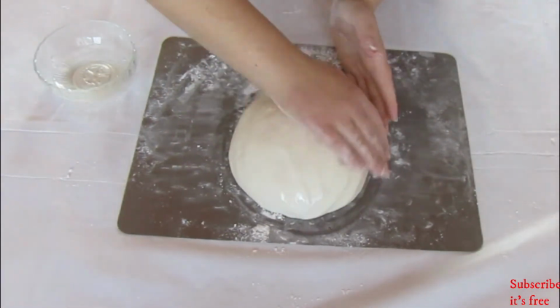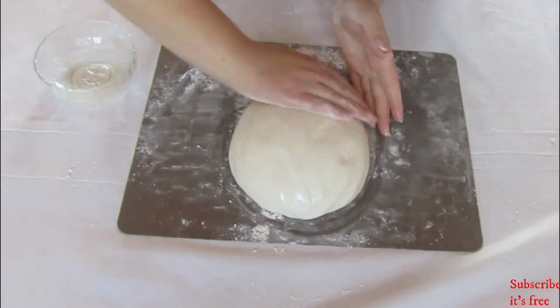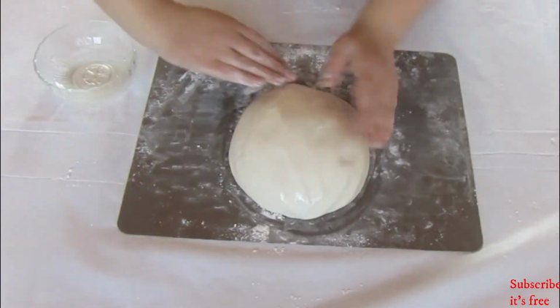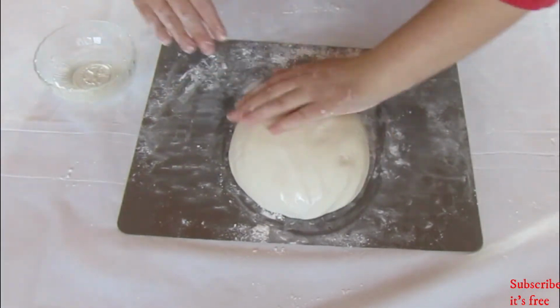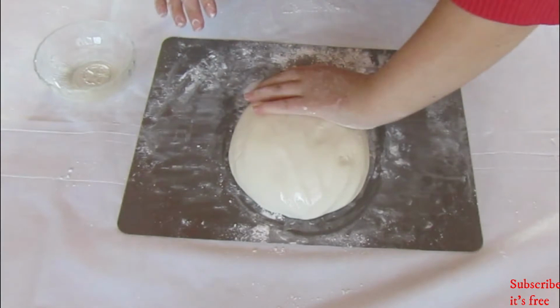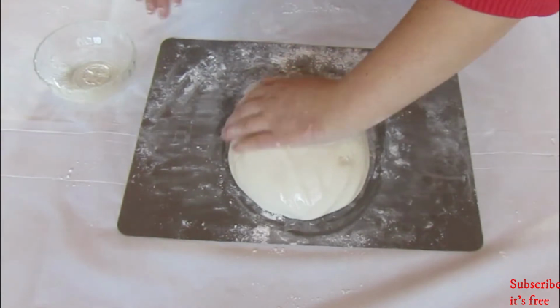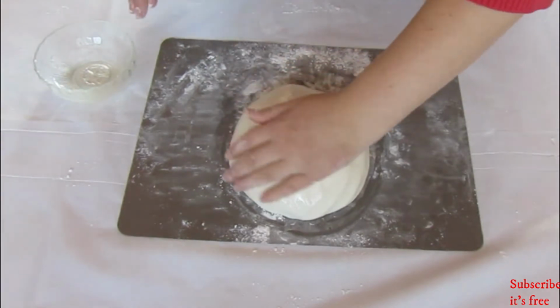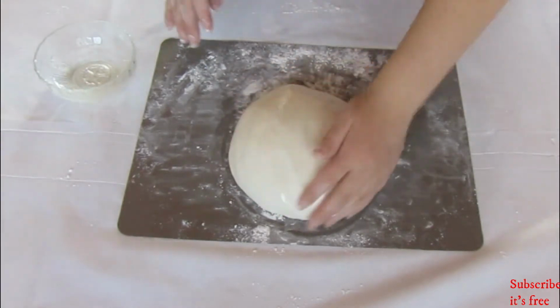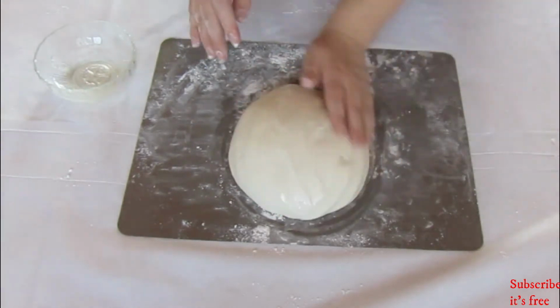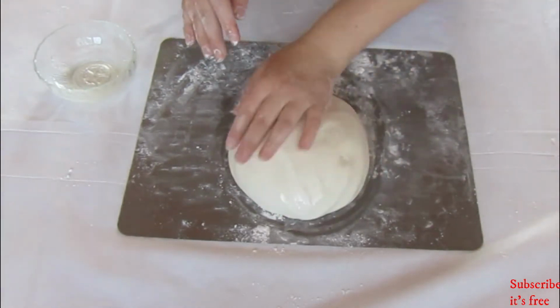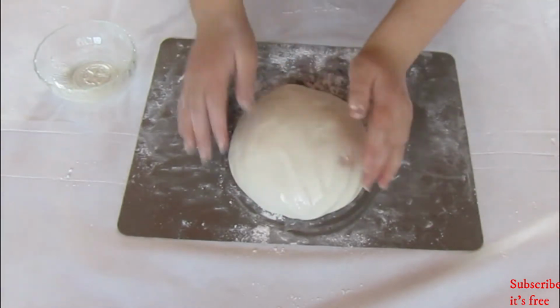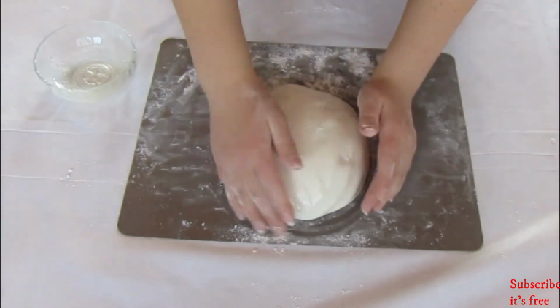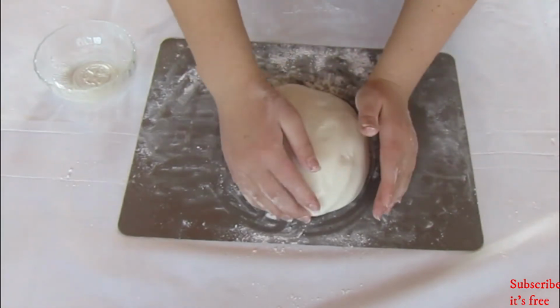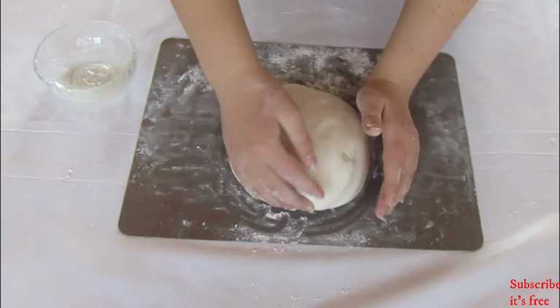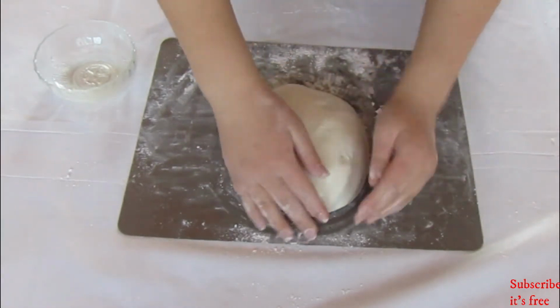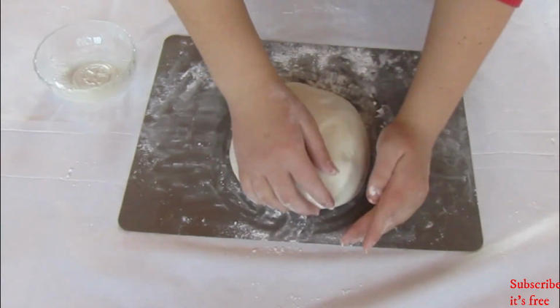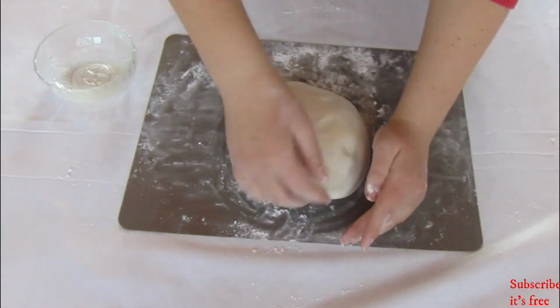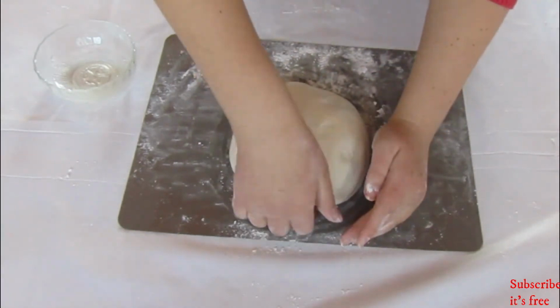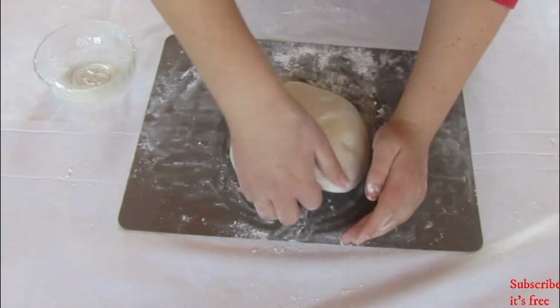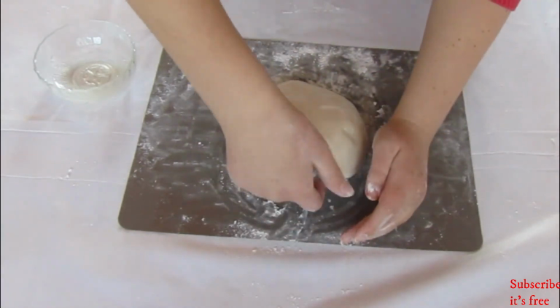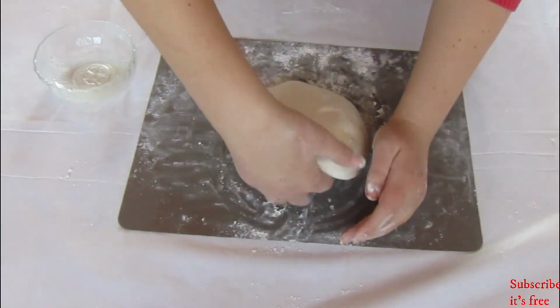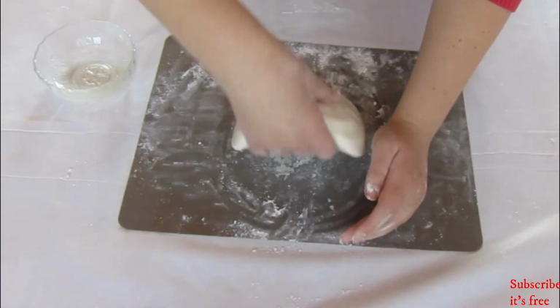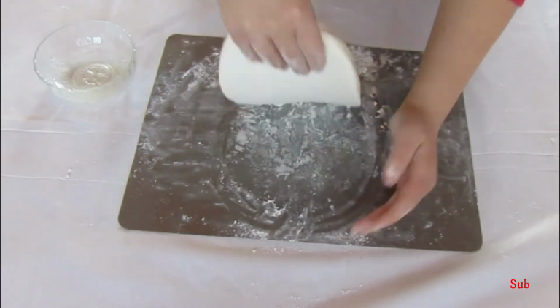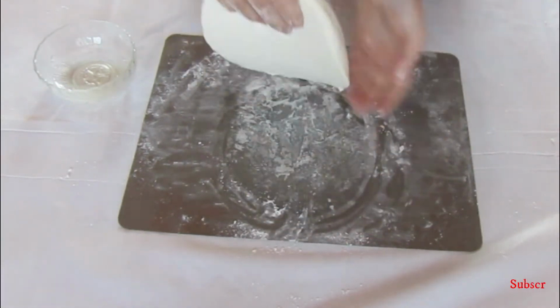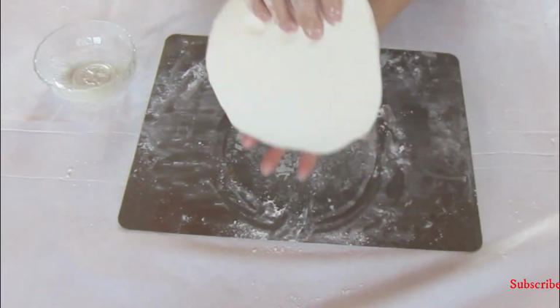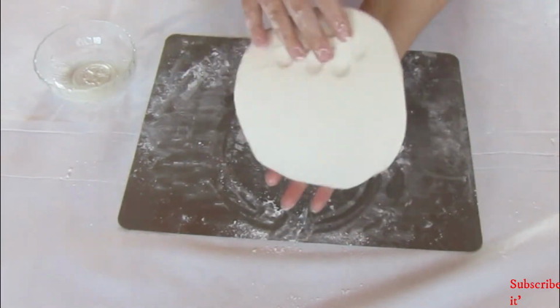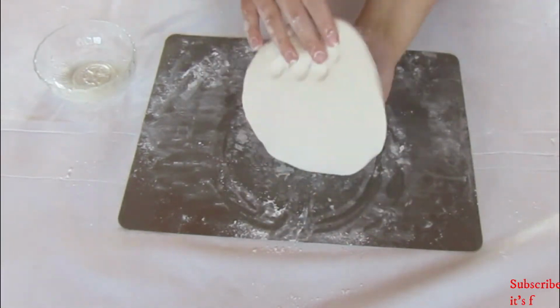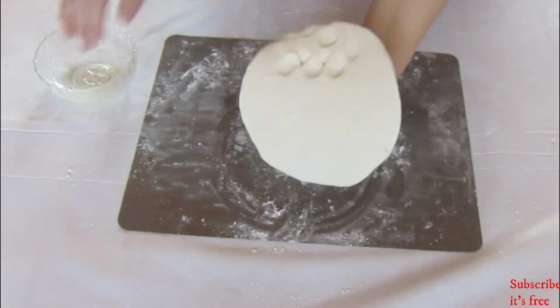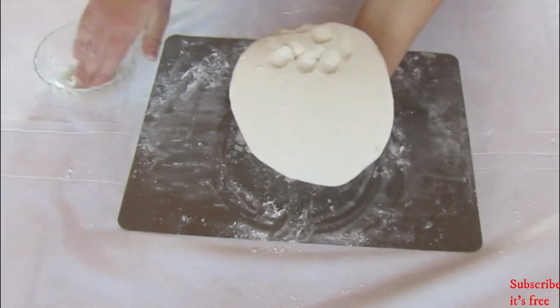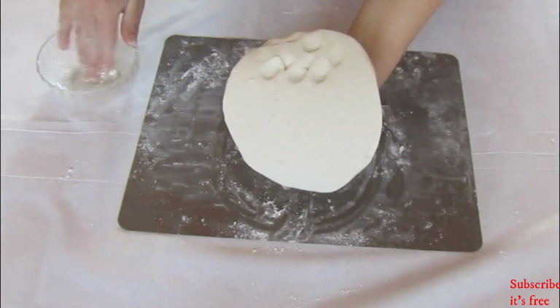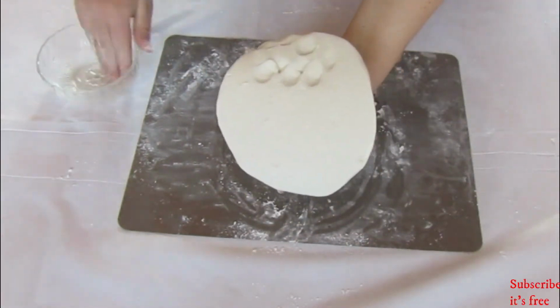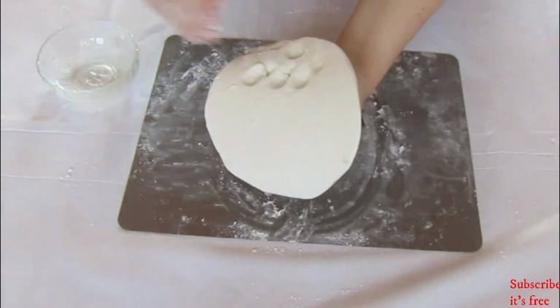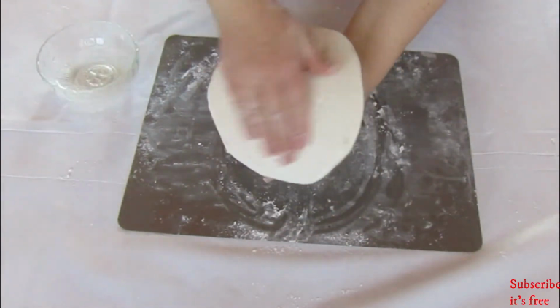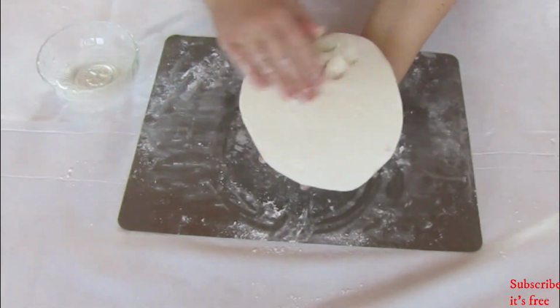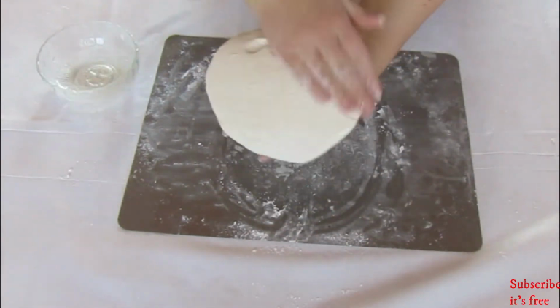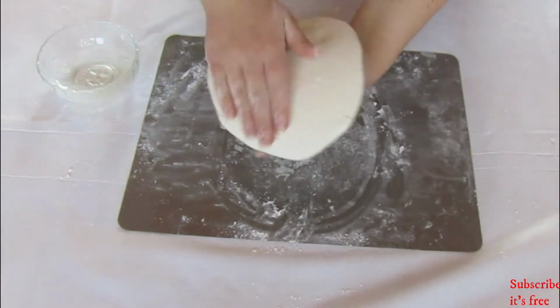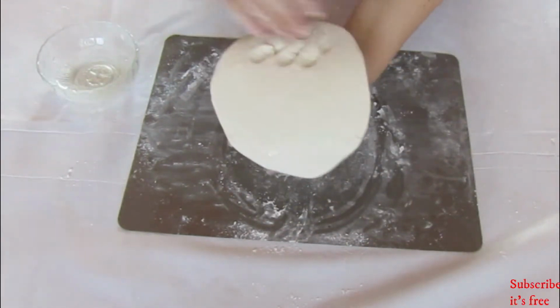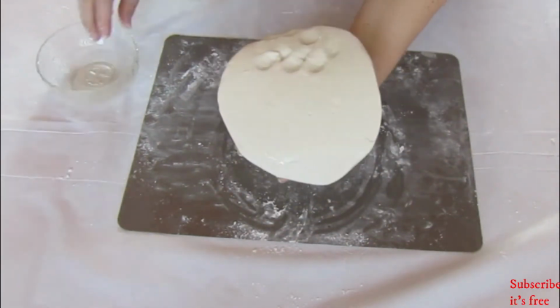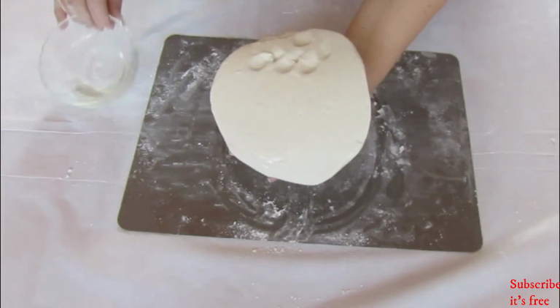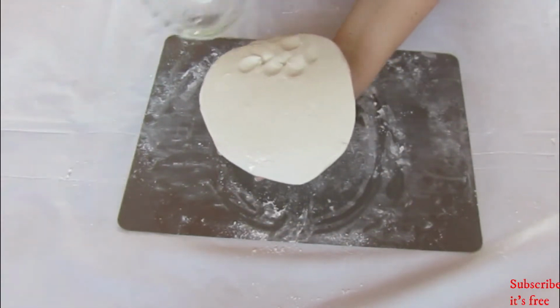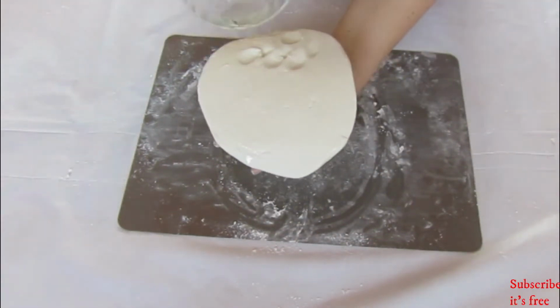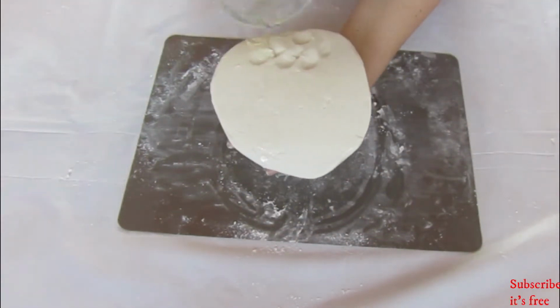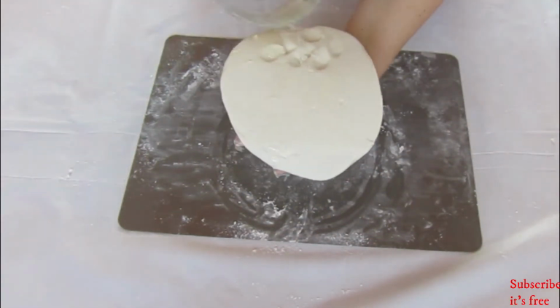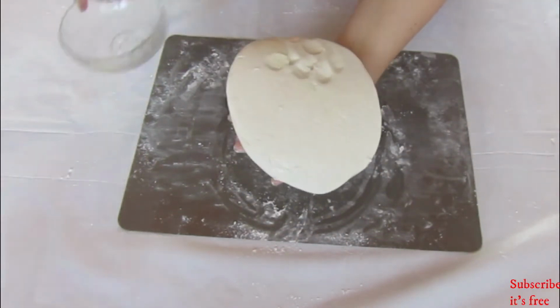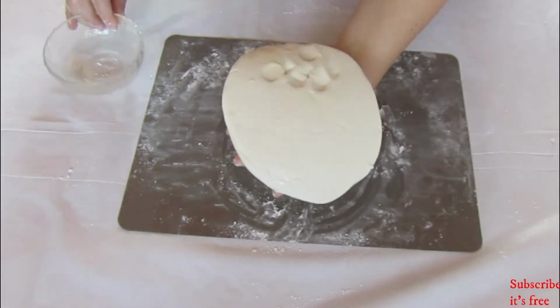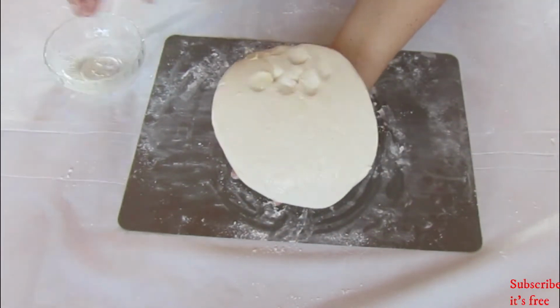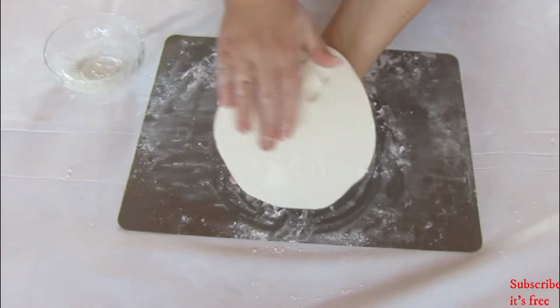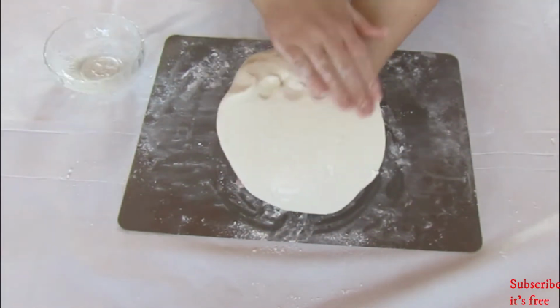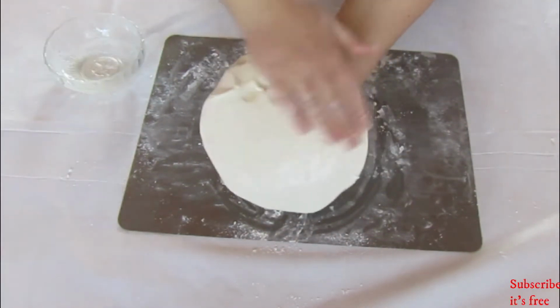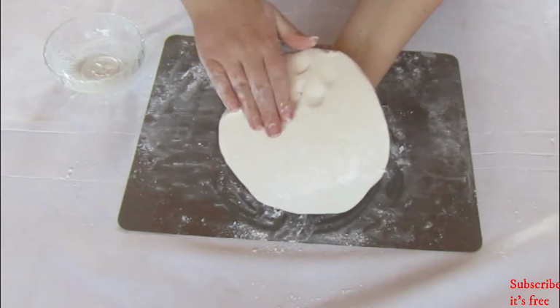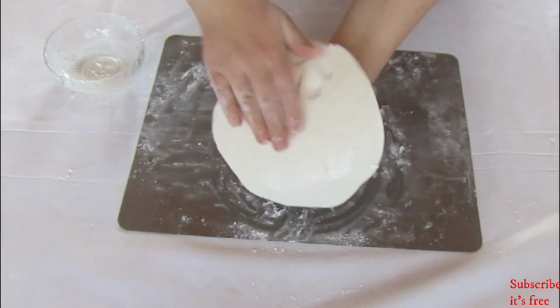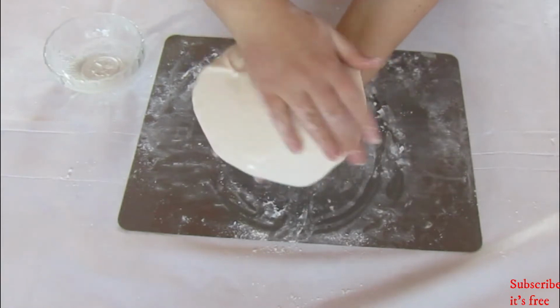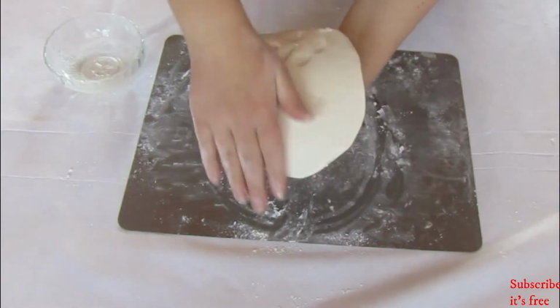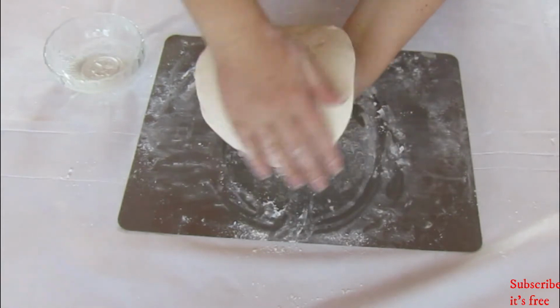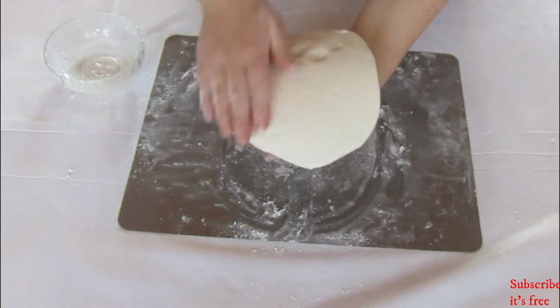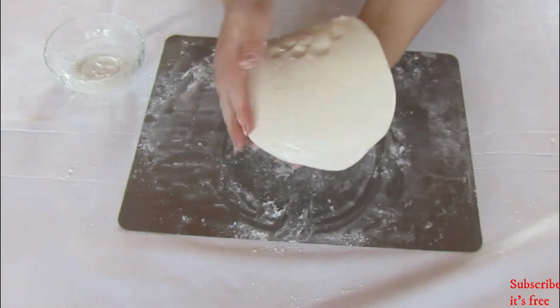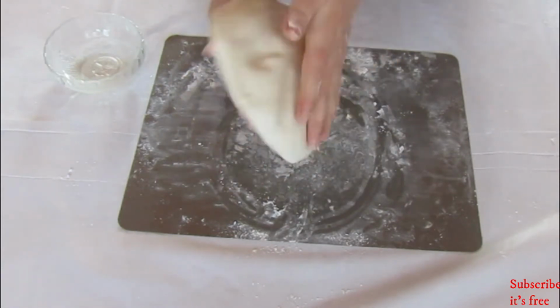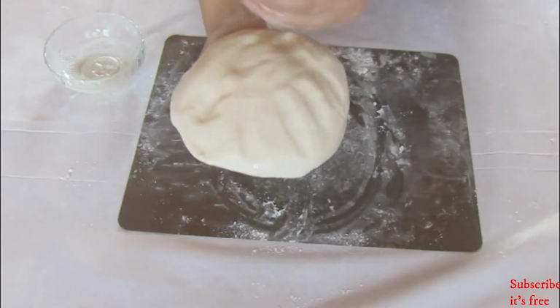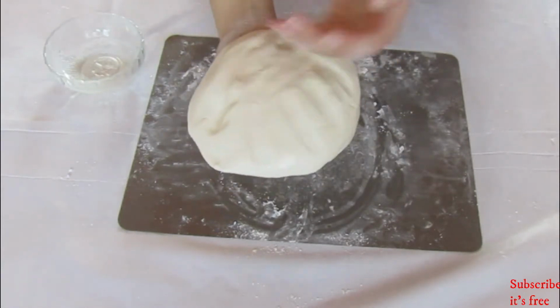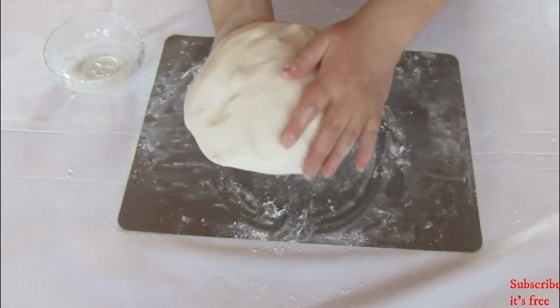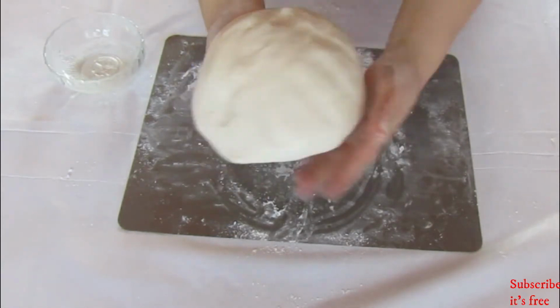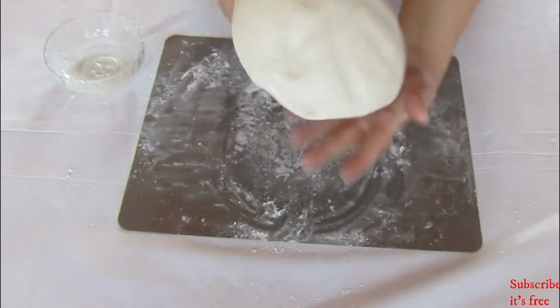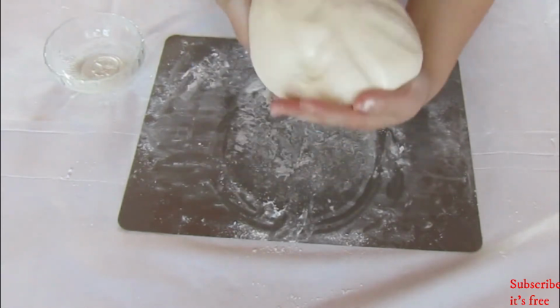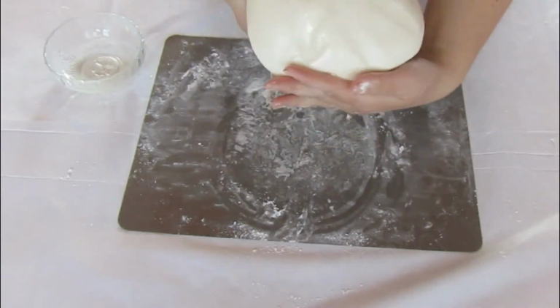Coat the marshmallow fondant in oil and place it into a ziplock bag. This will last for 3 weeks before it needs to be thrown out.